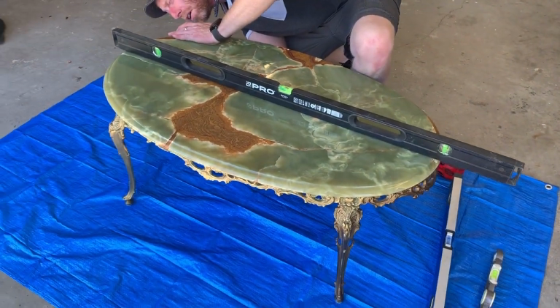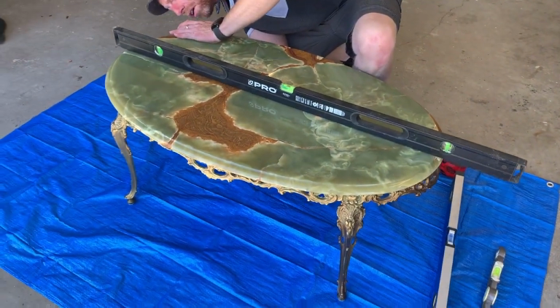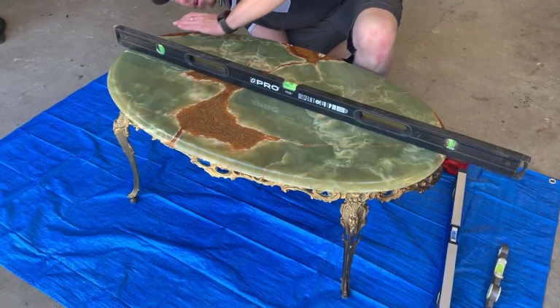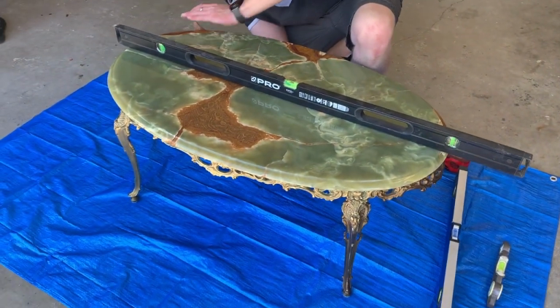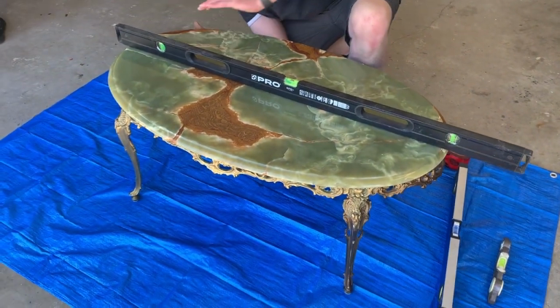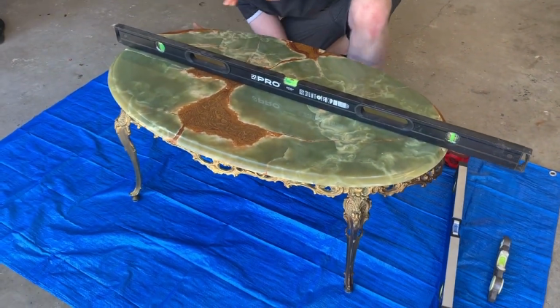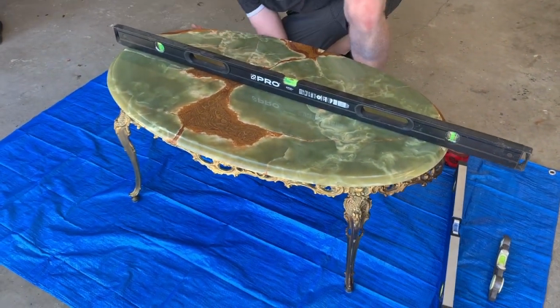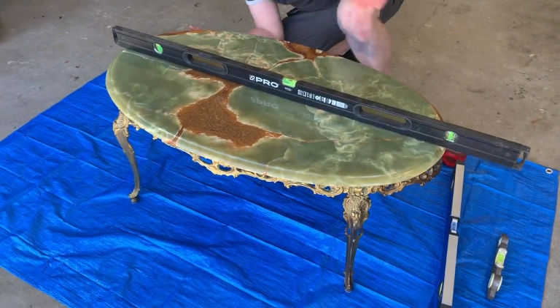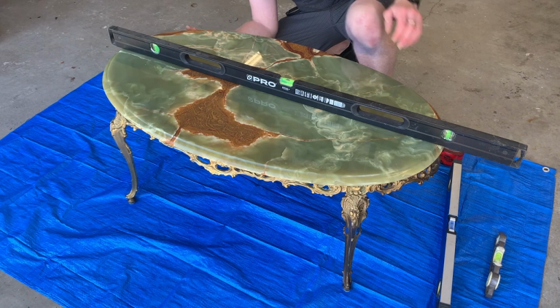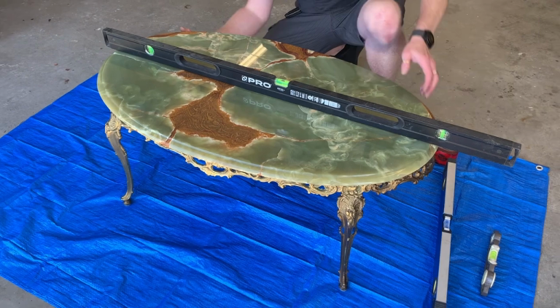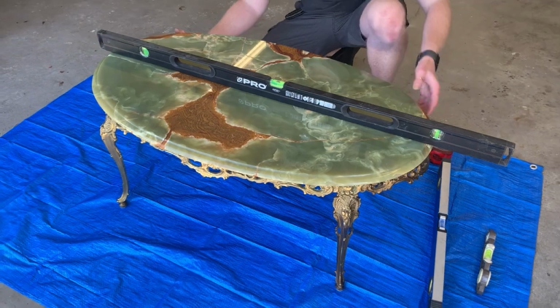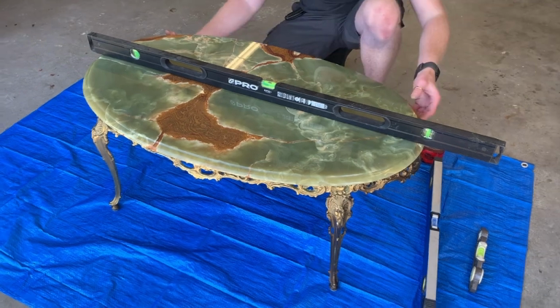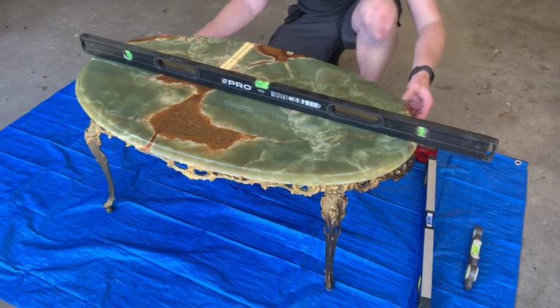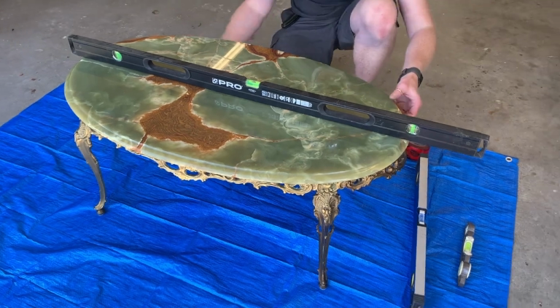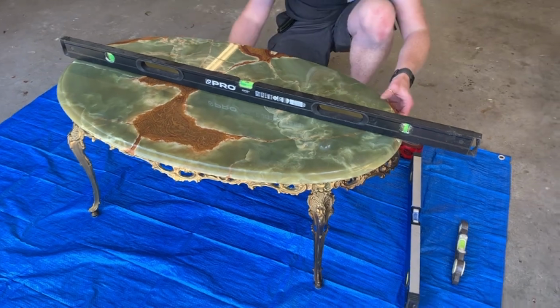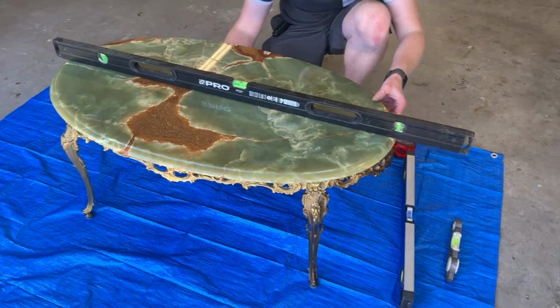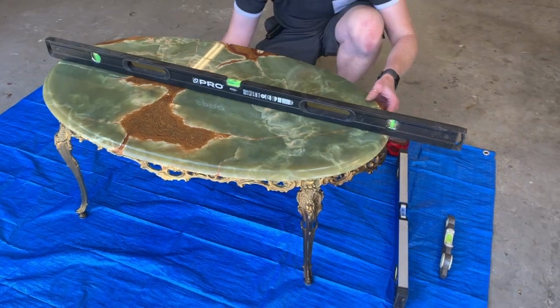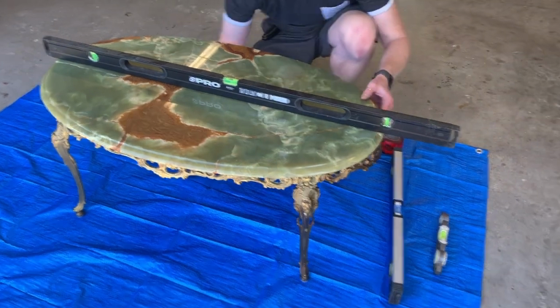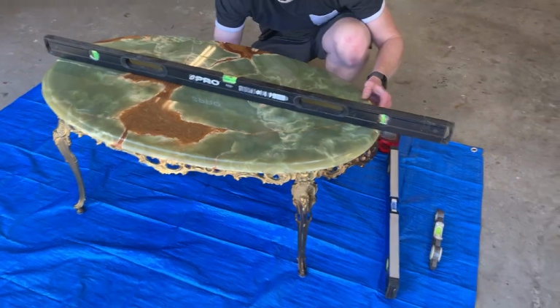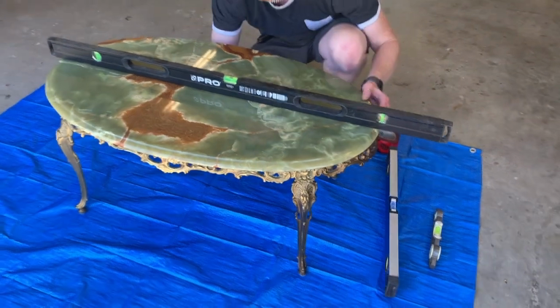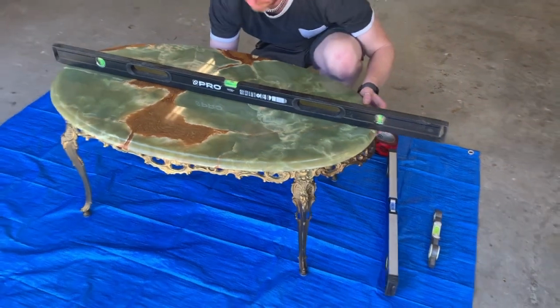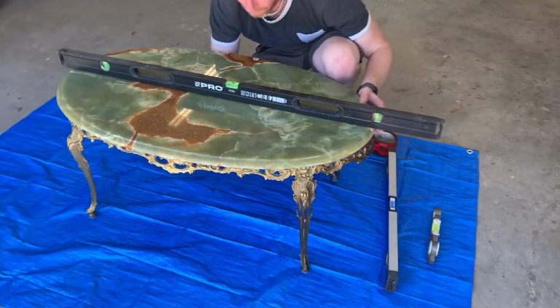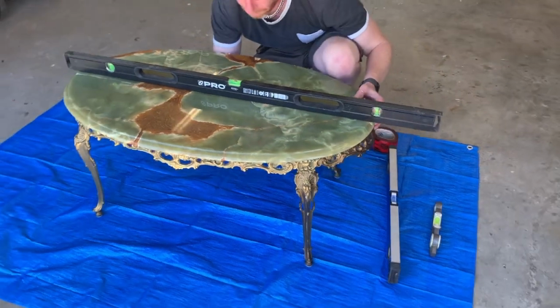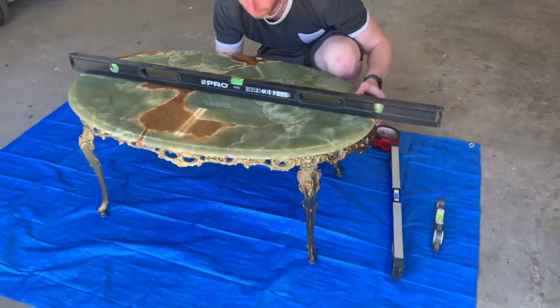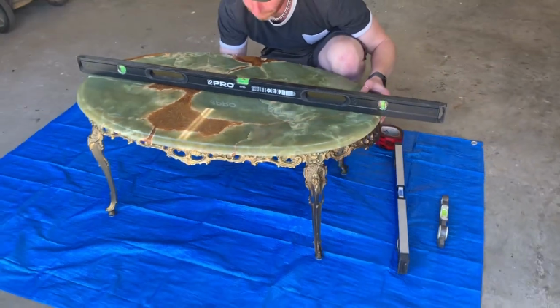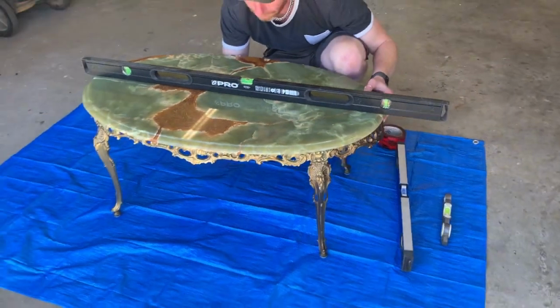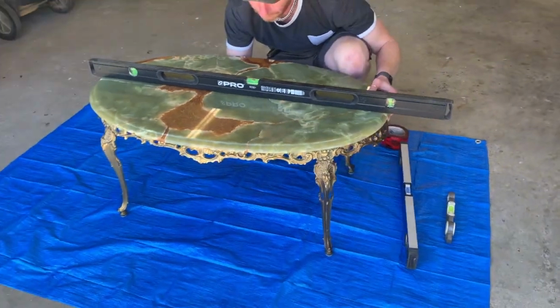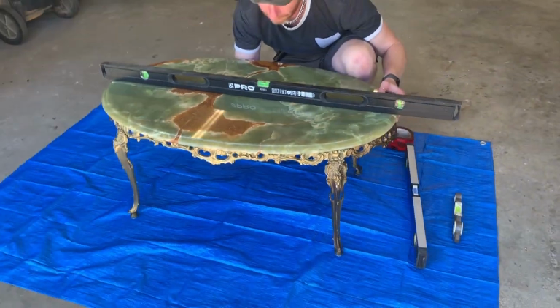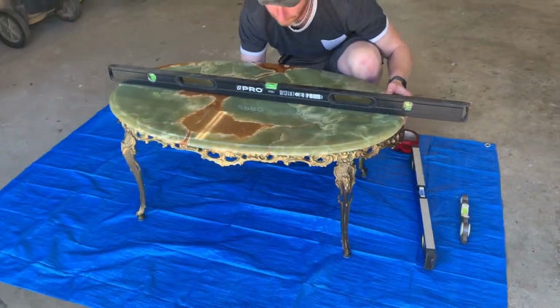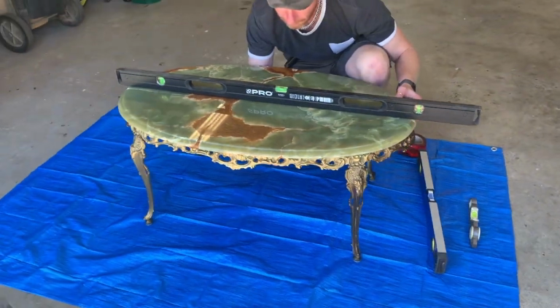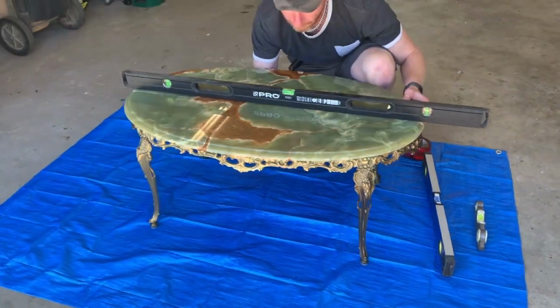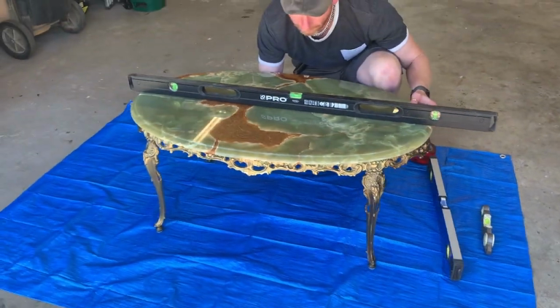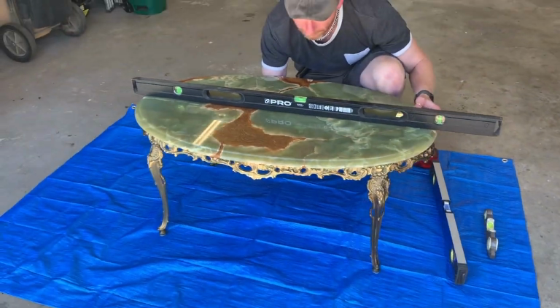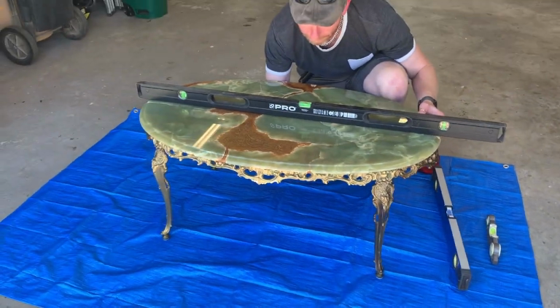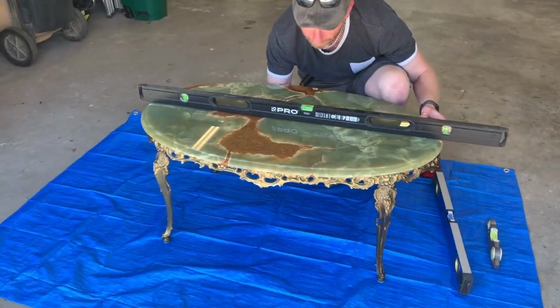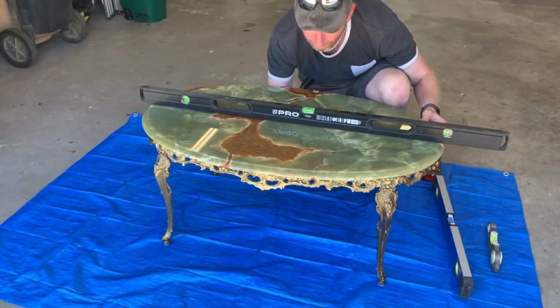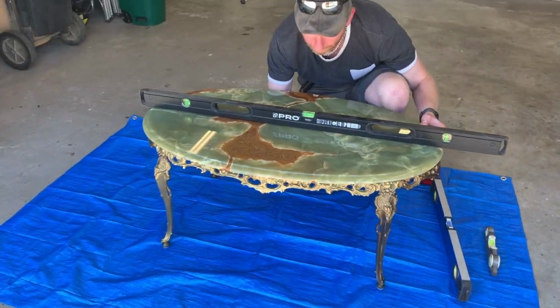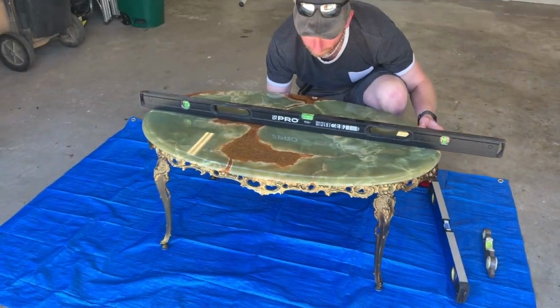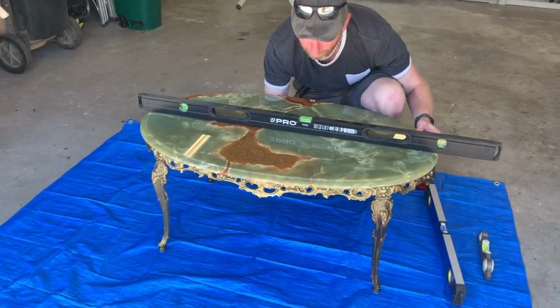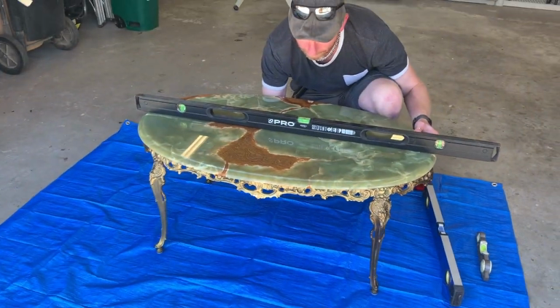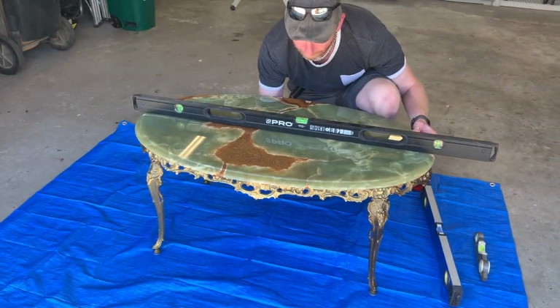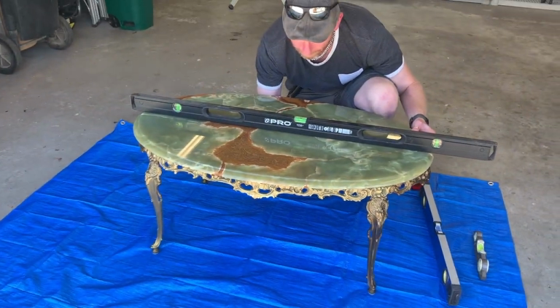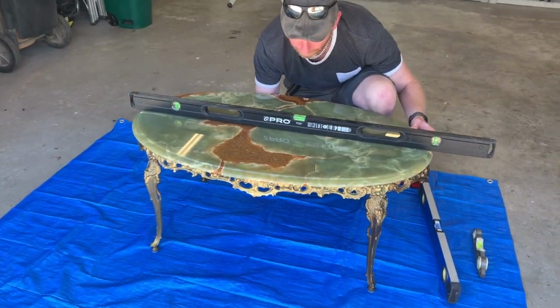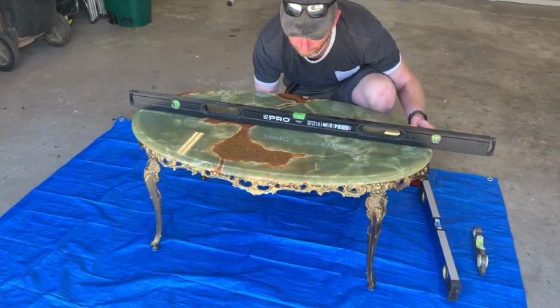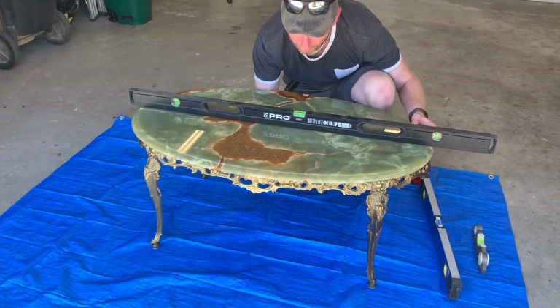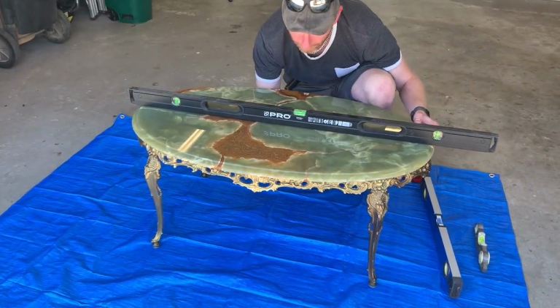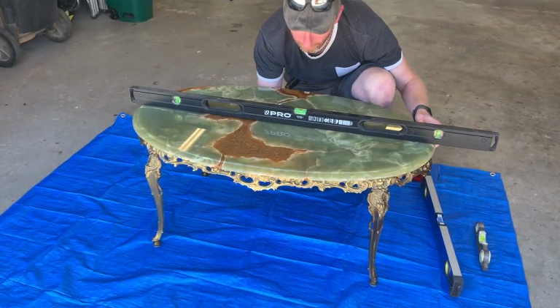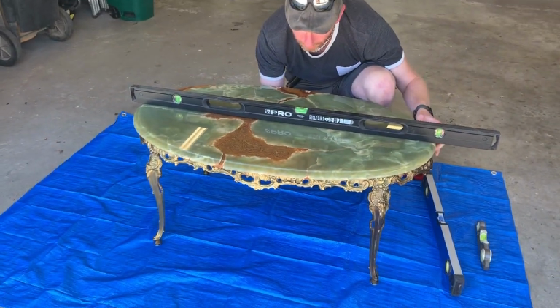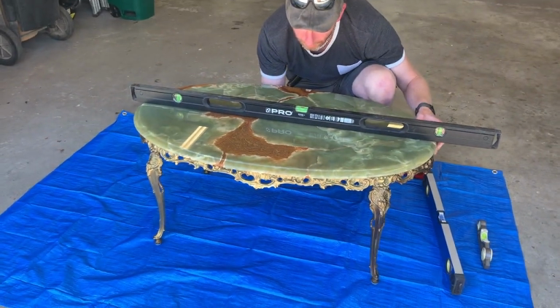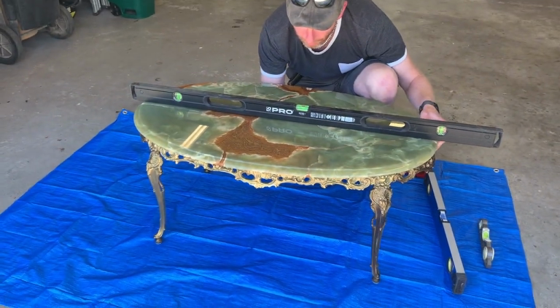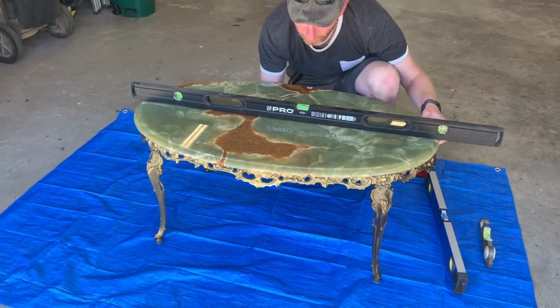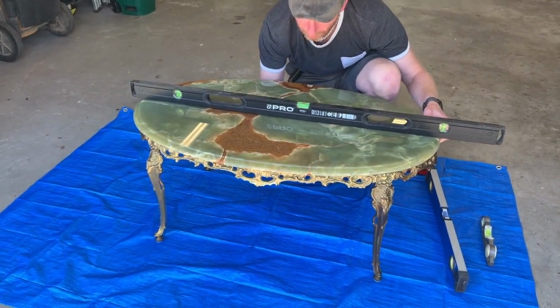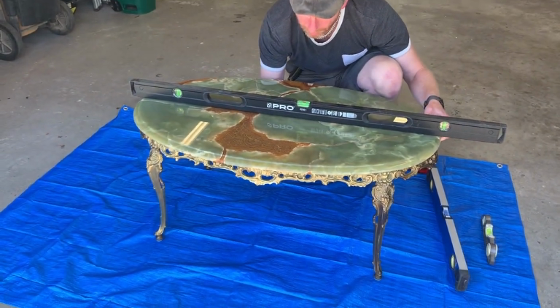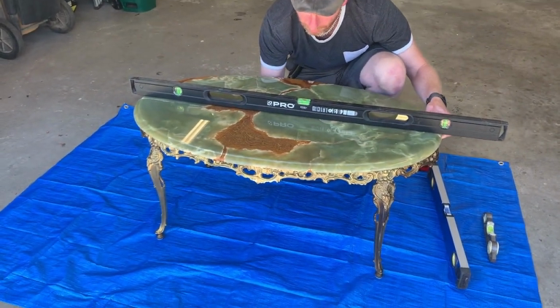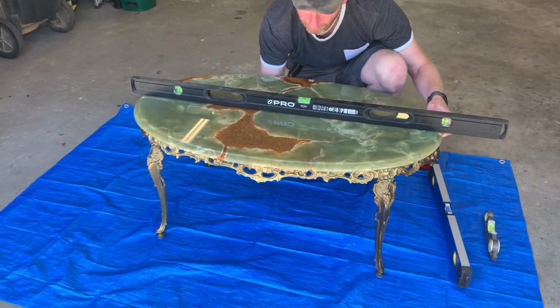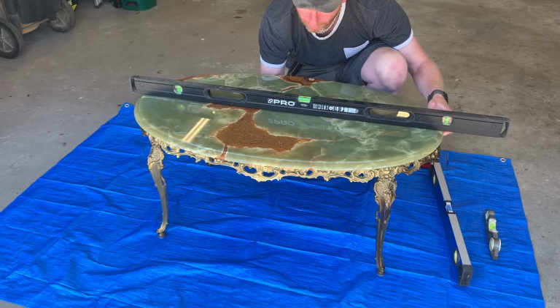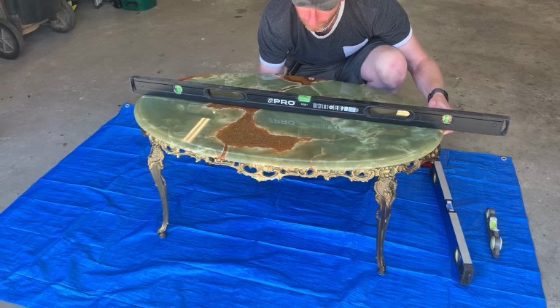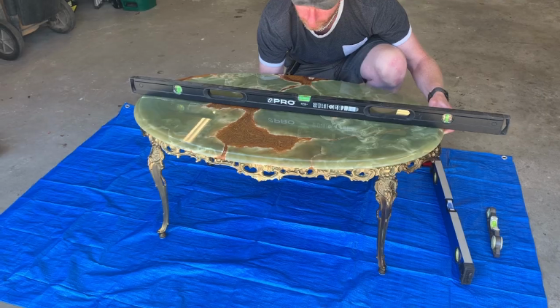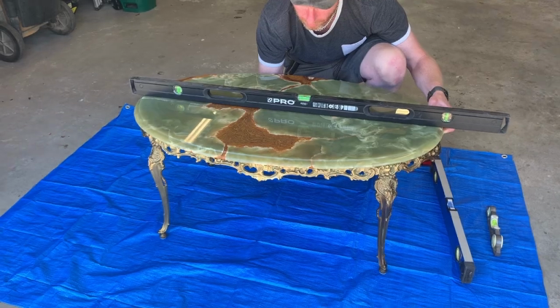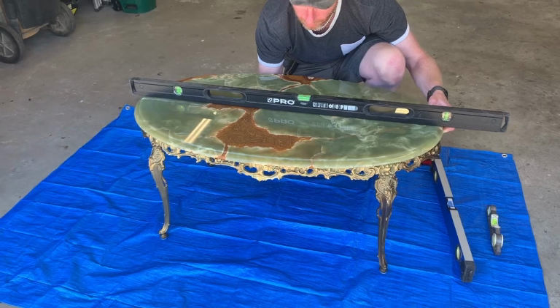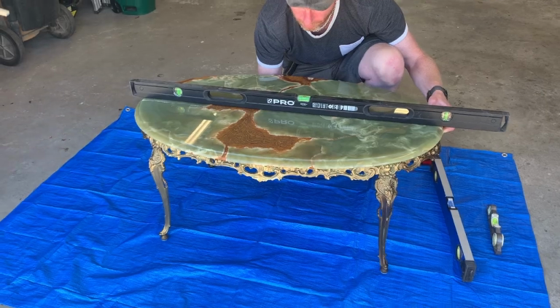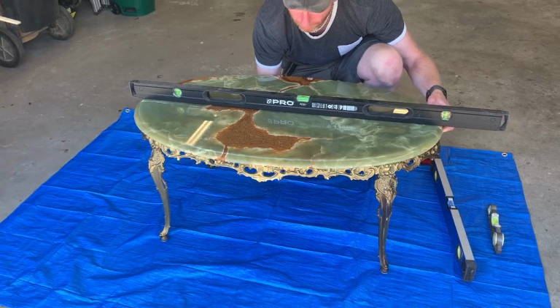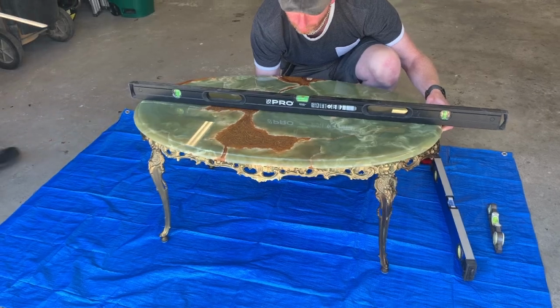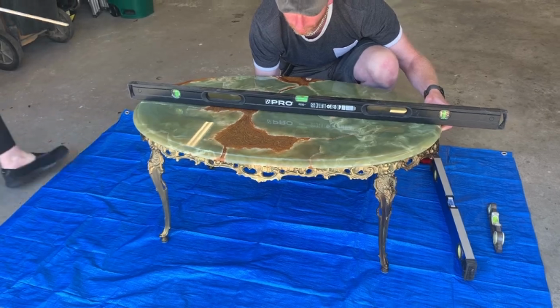This table's from Italy and it's sentimental. It does go lovely in the living room, but if it doesn't turn out it's no loss — it's just a project, you might as well try. It's got beautiful legs on it. It's heavy. It's not marble, it's onyx.